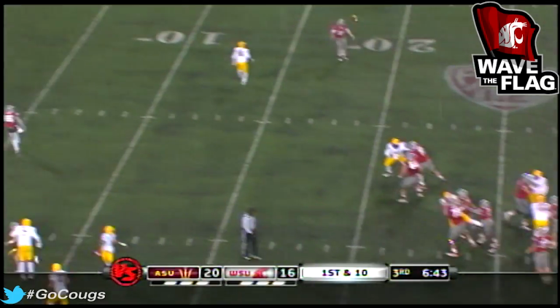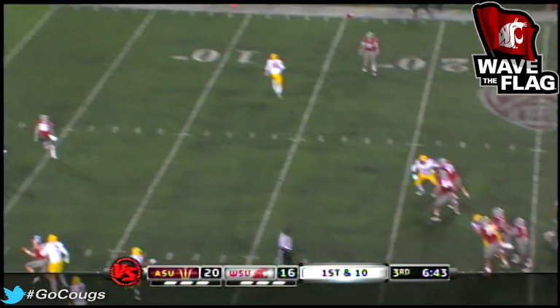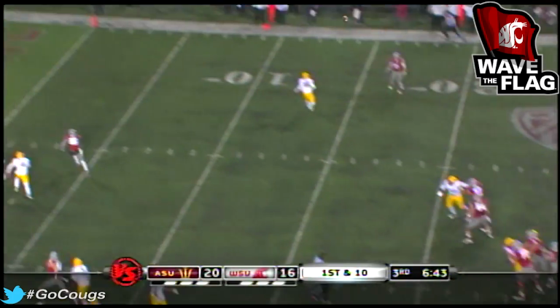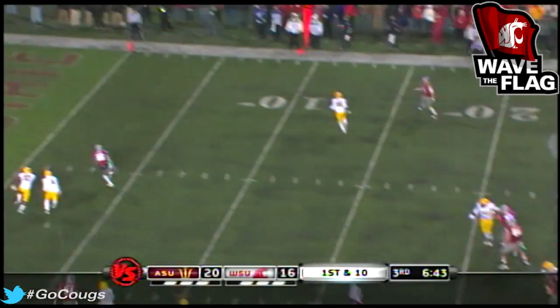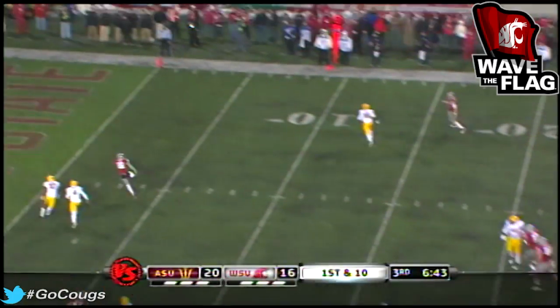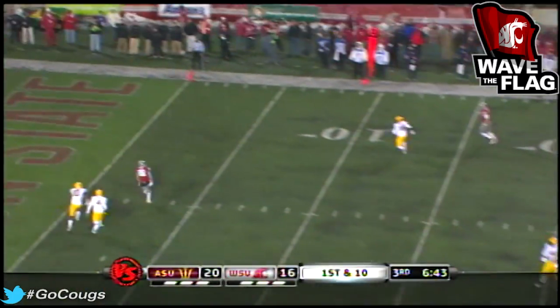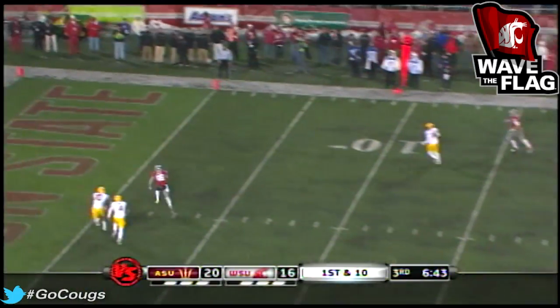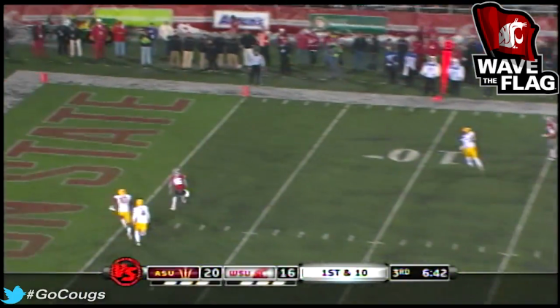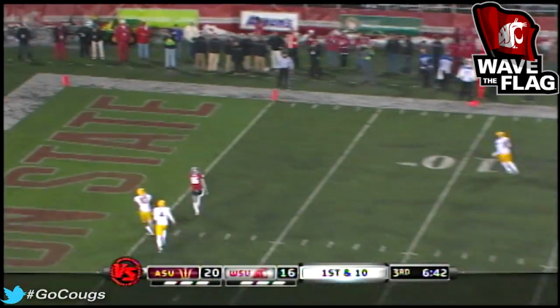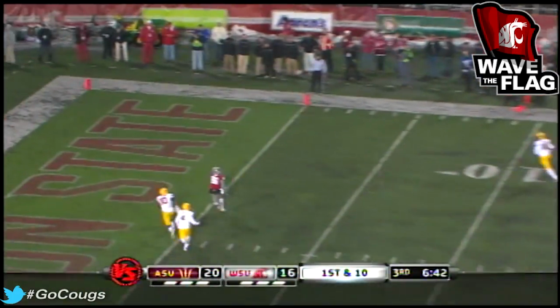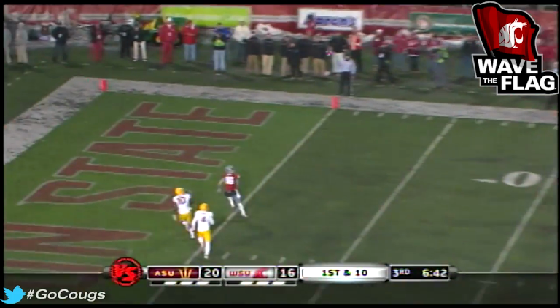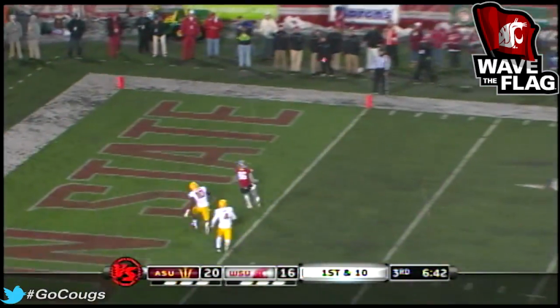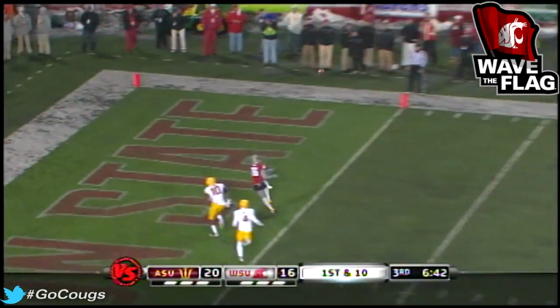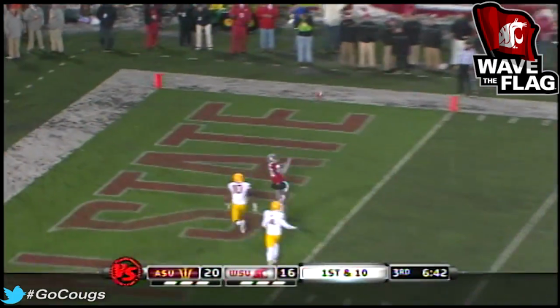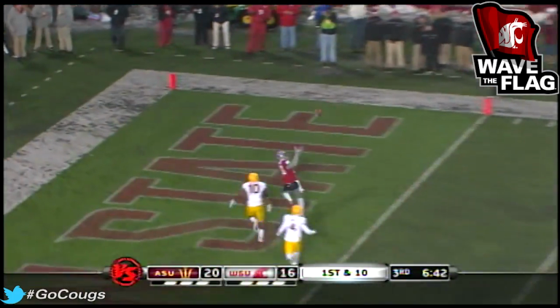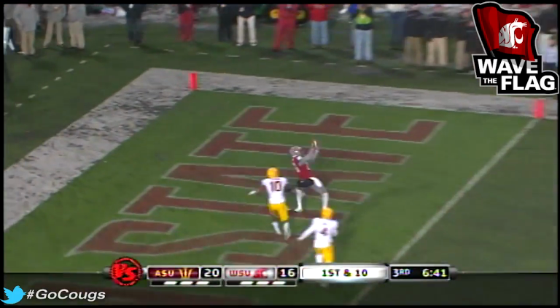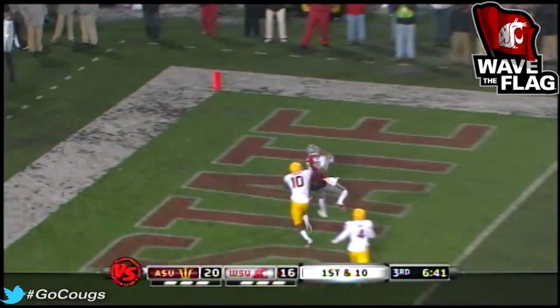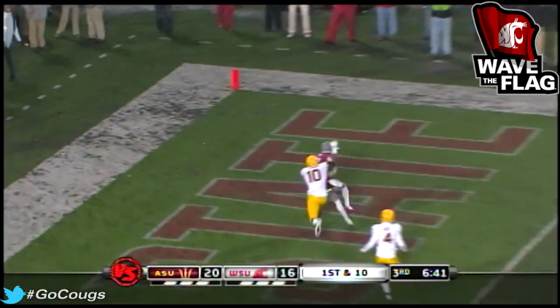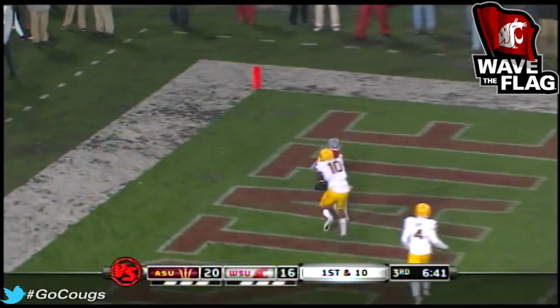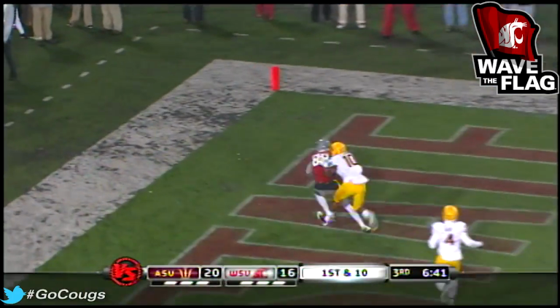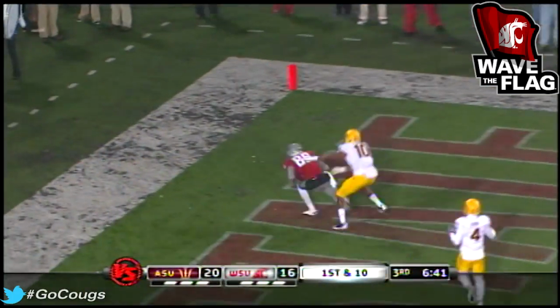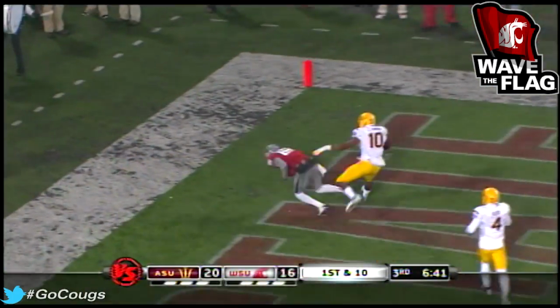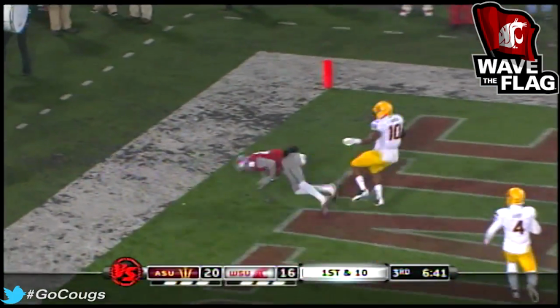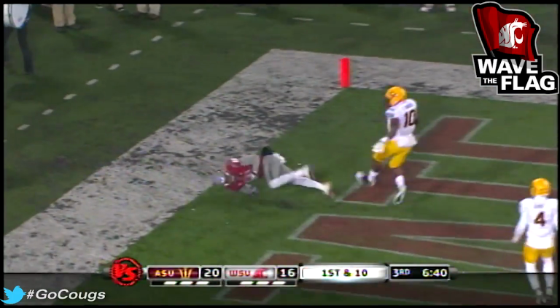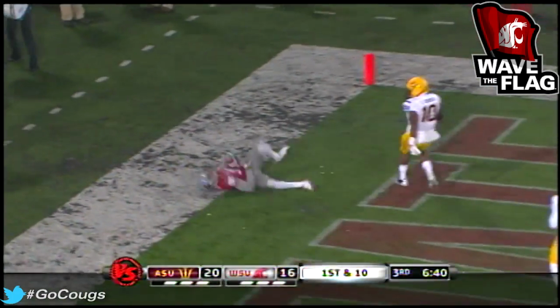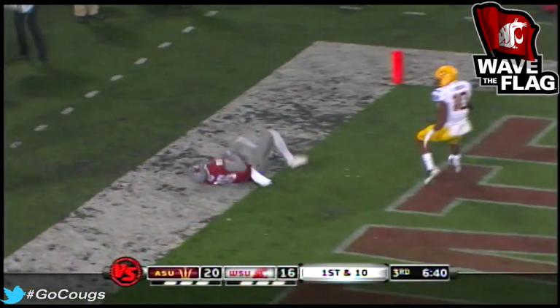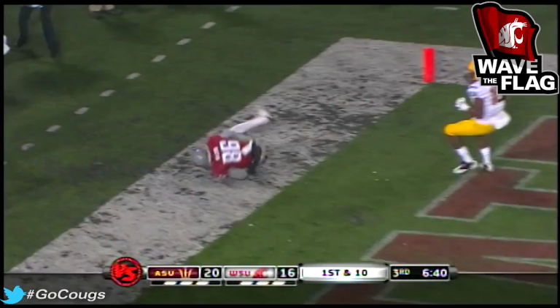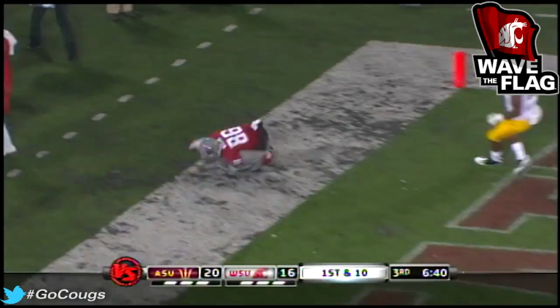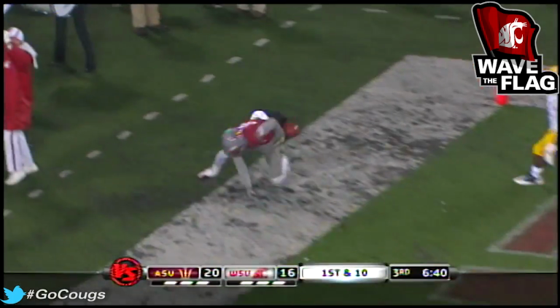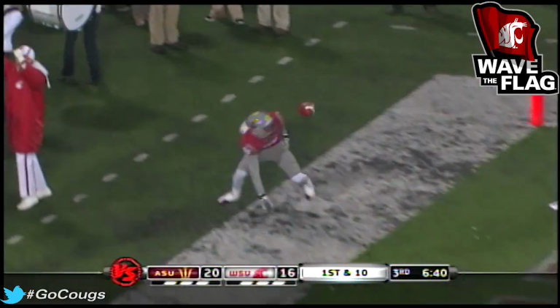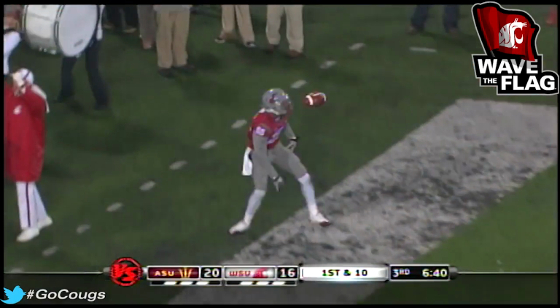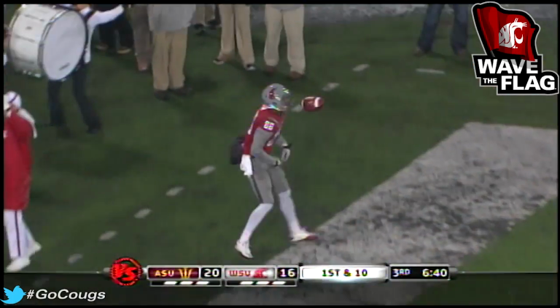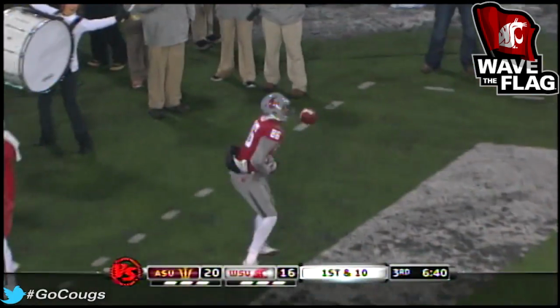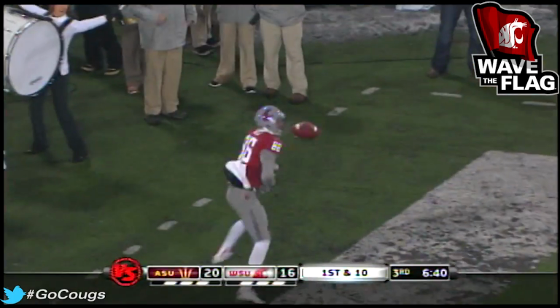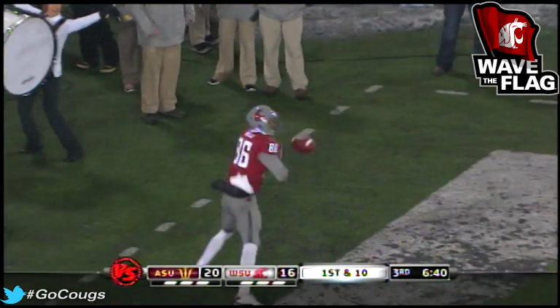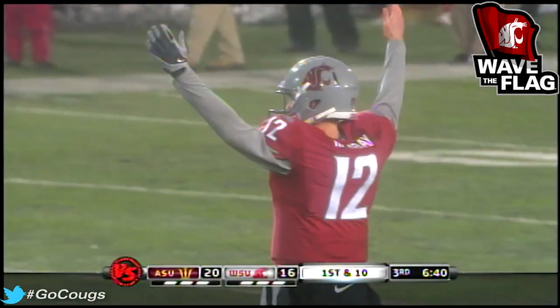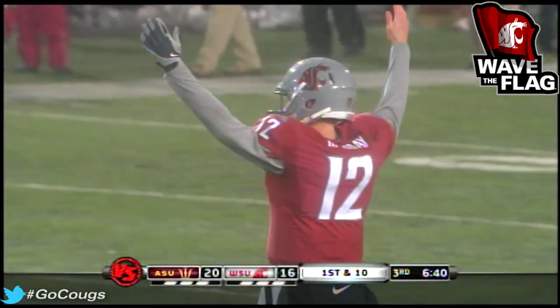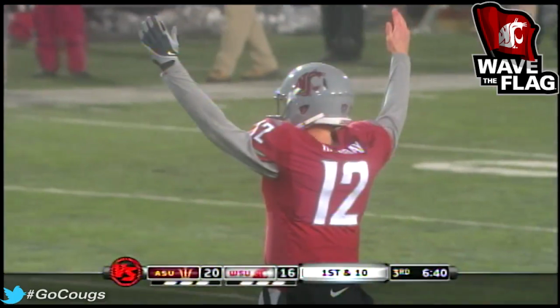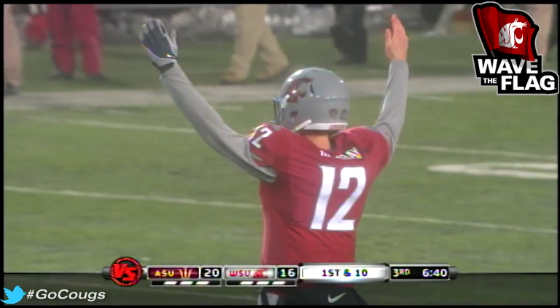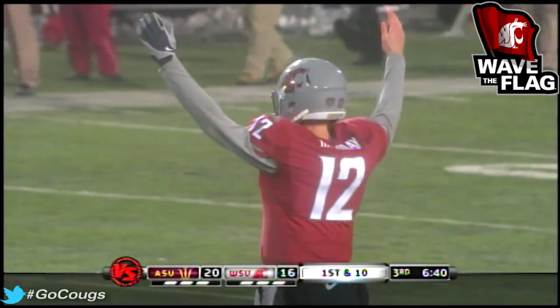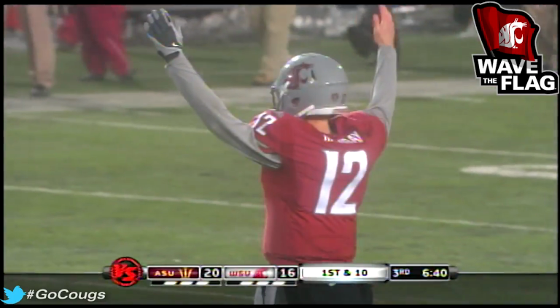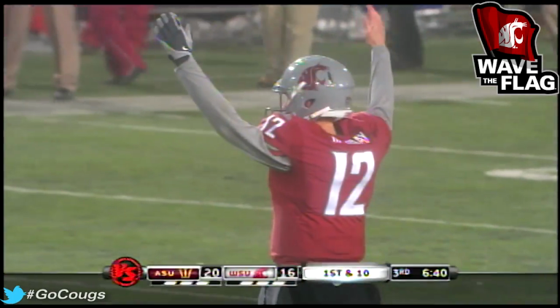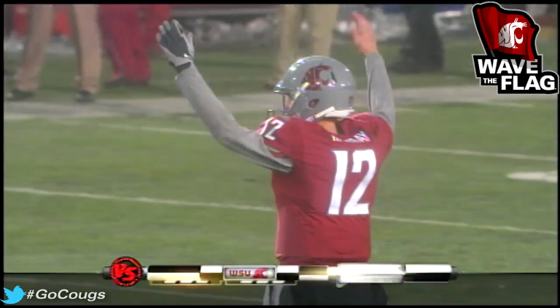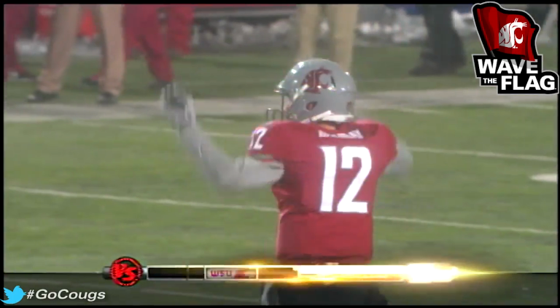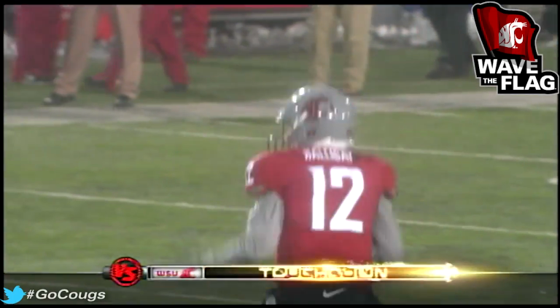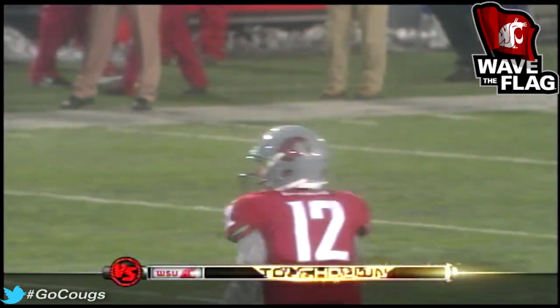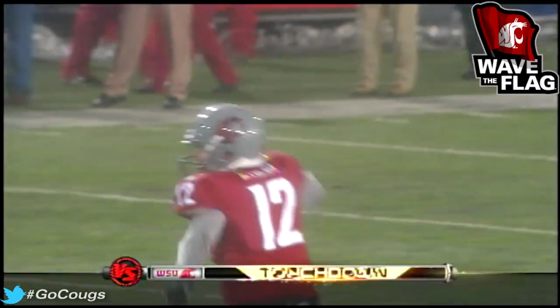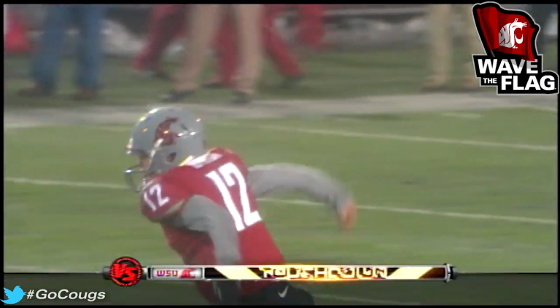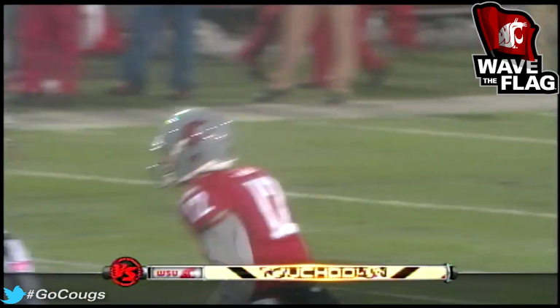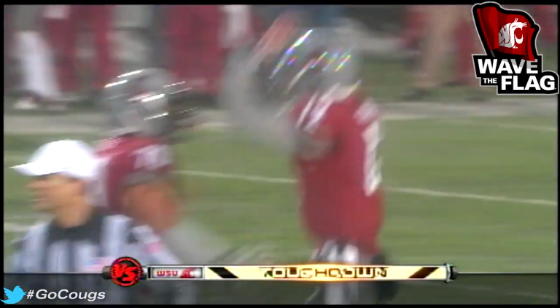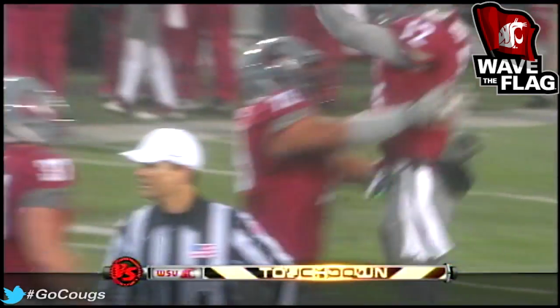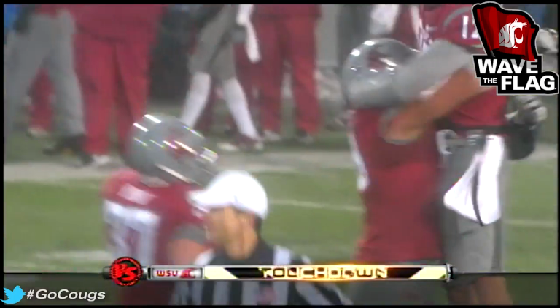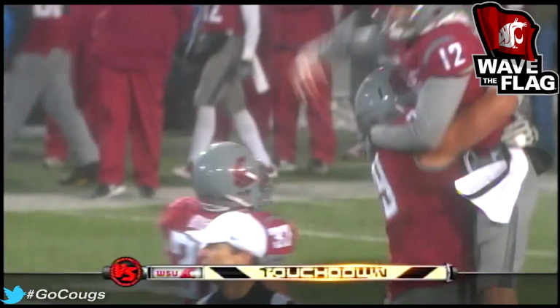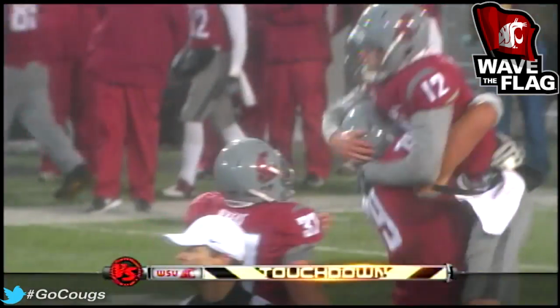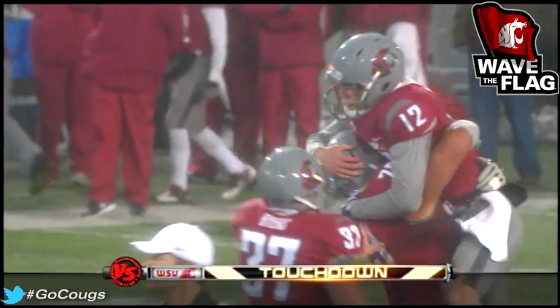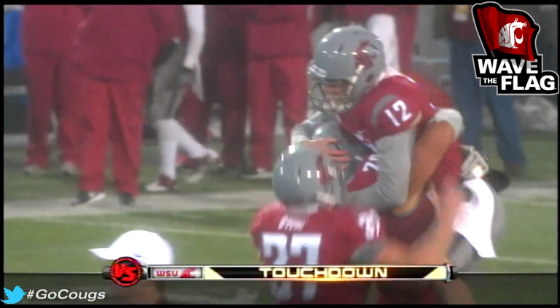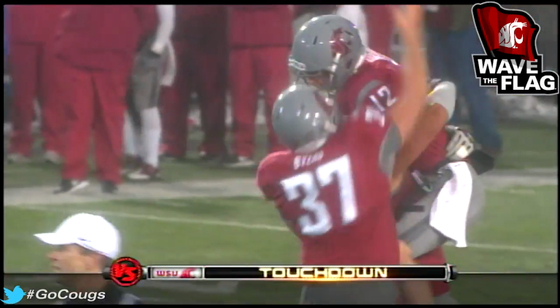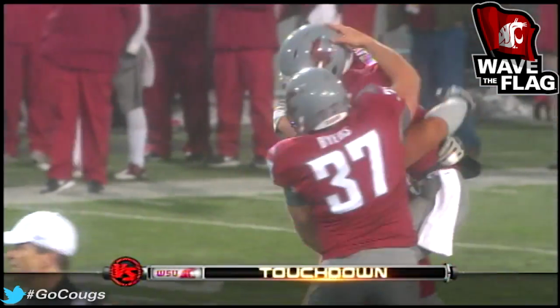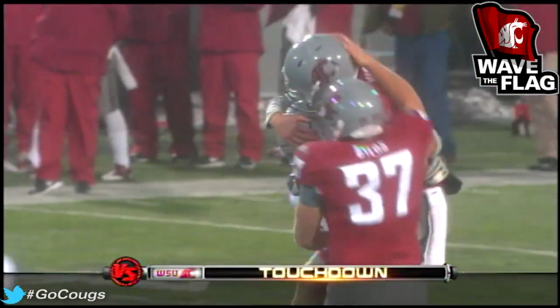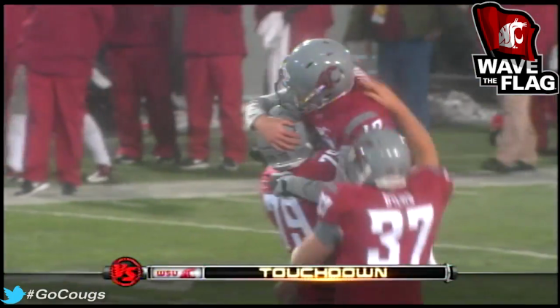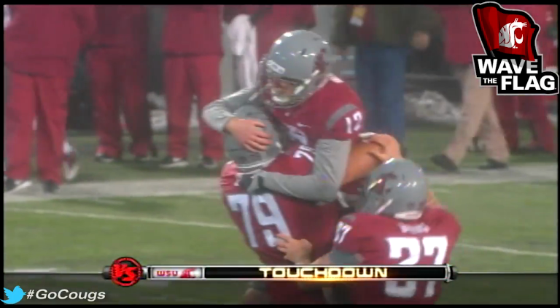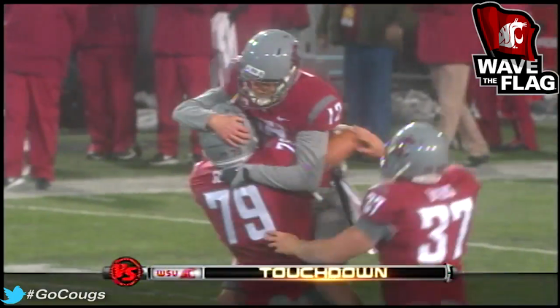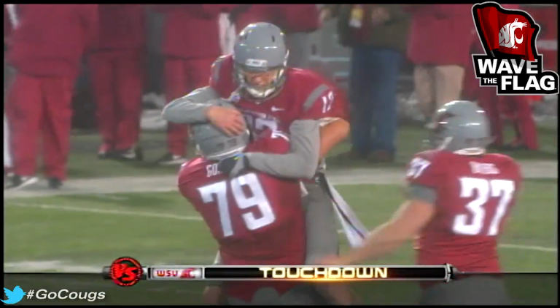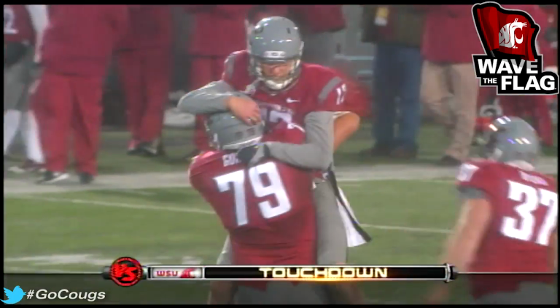To the end zone for Wilson again — third time's the charm.